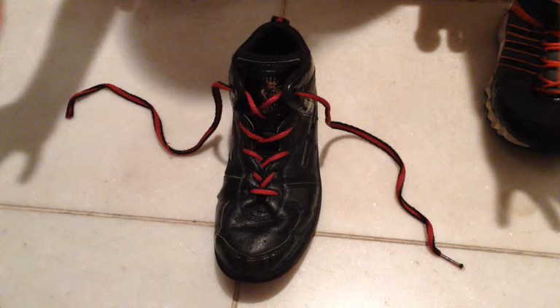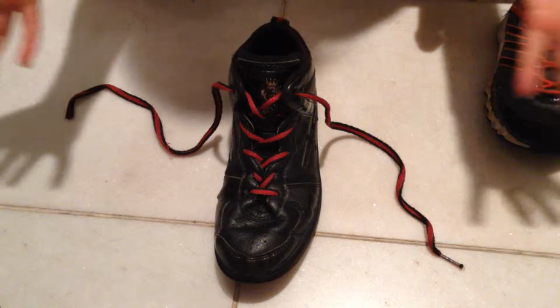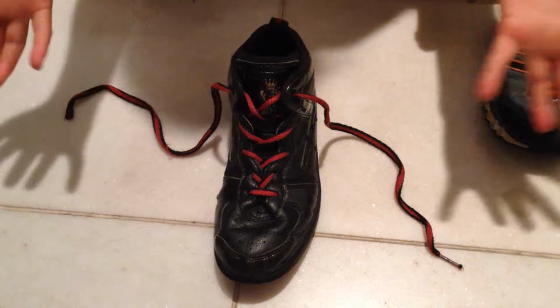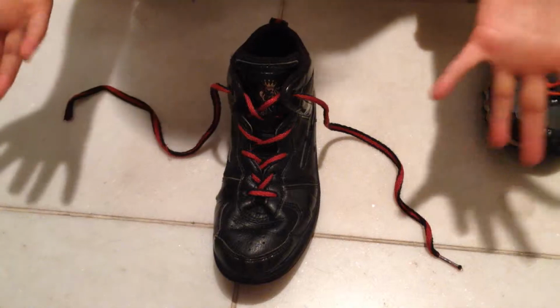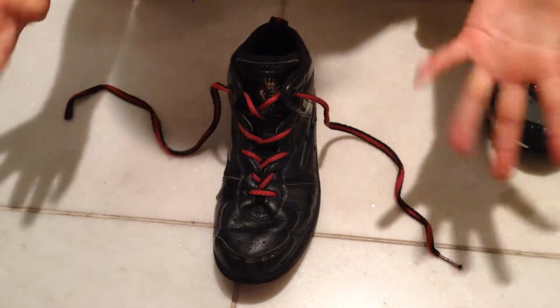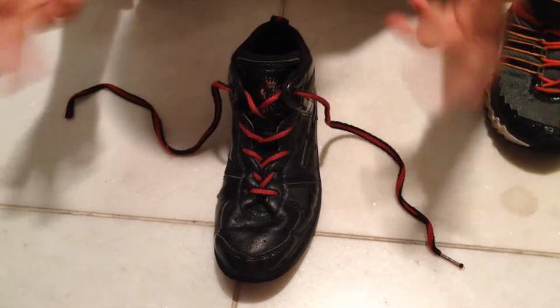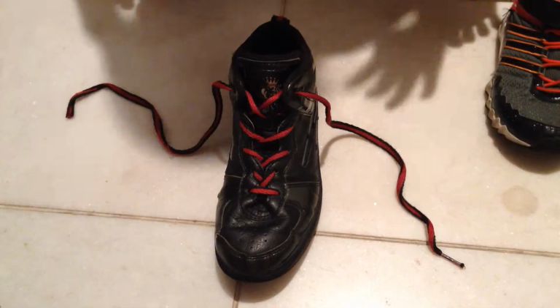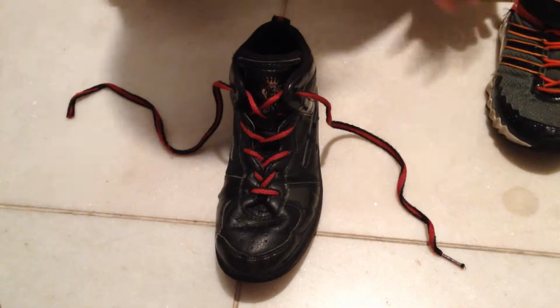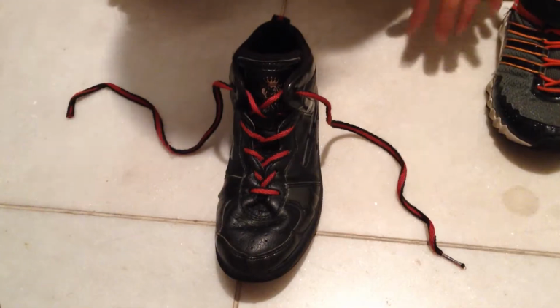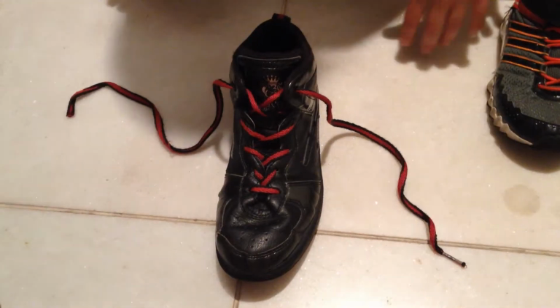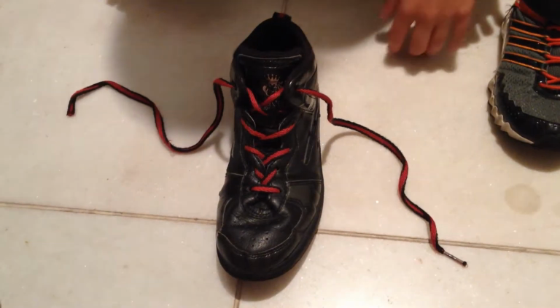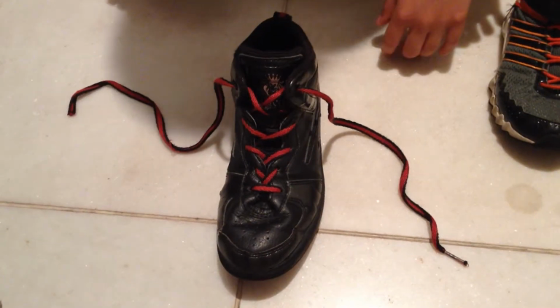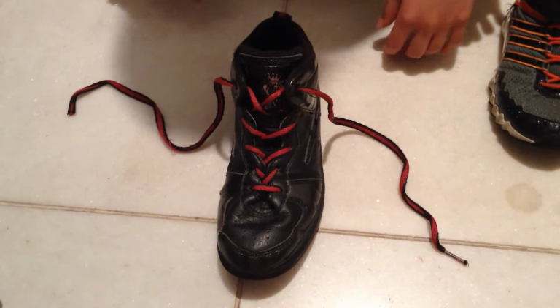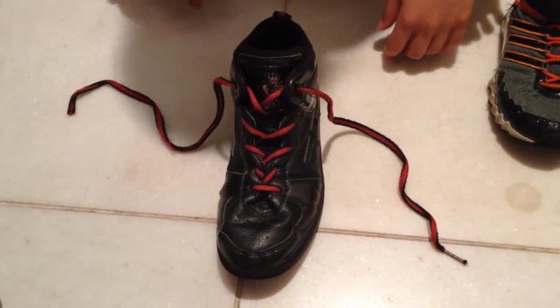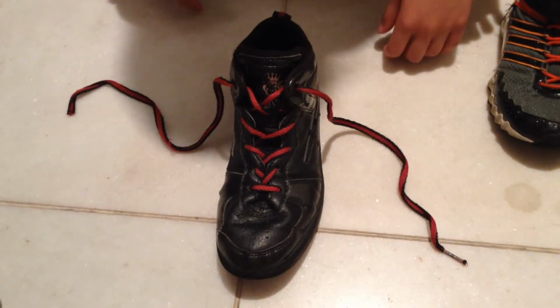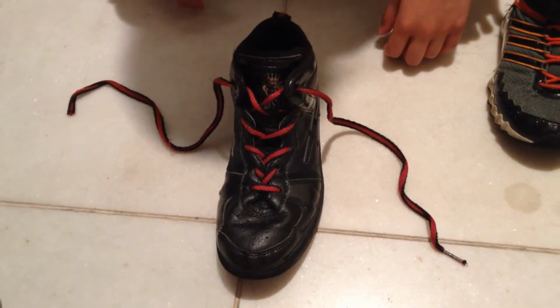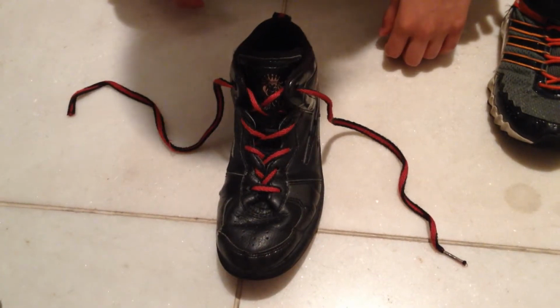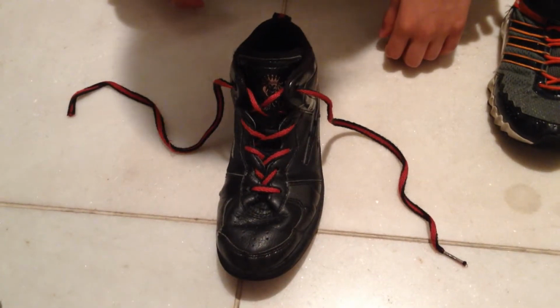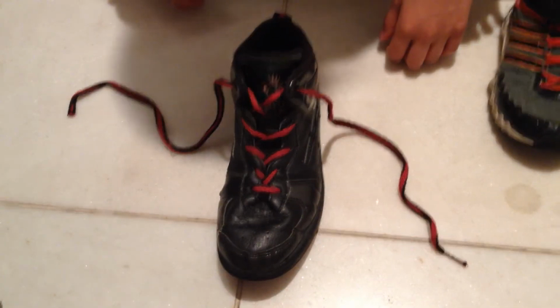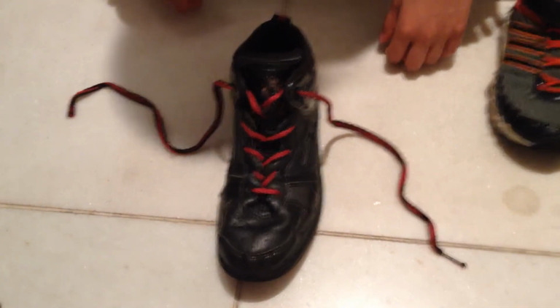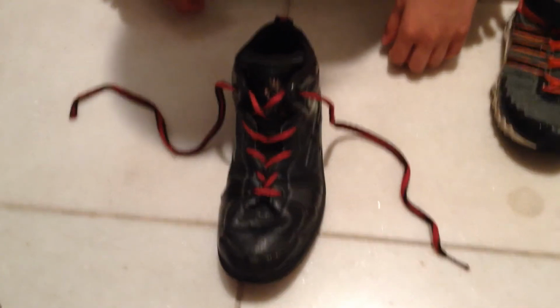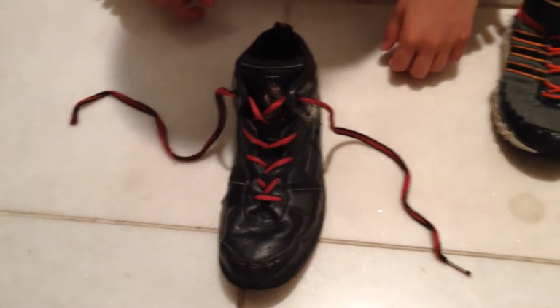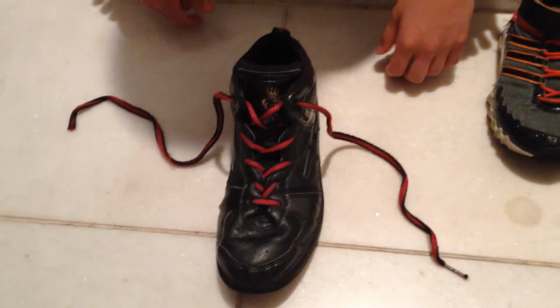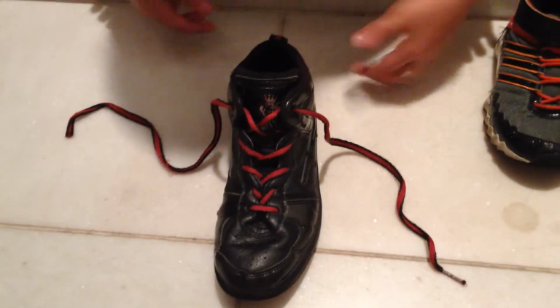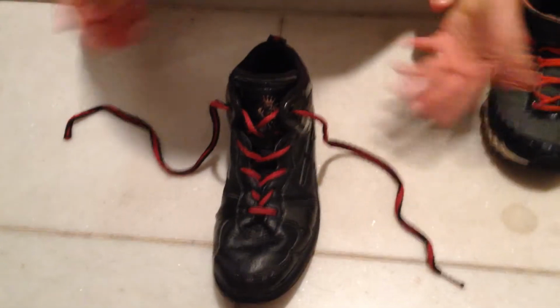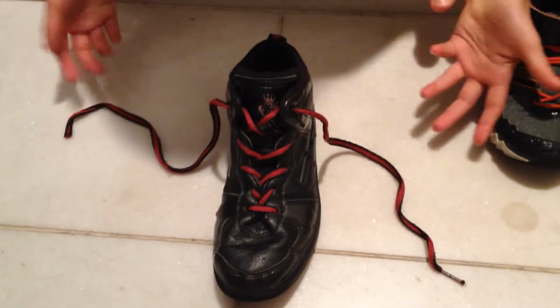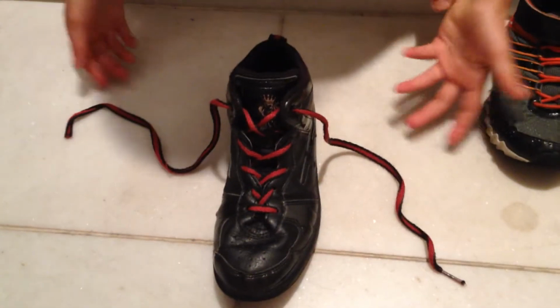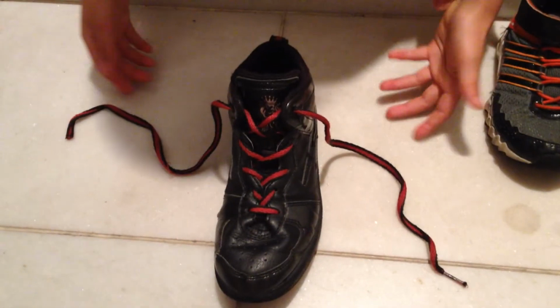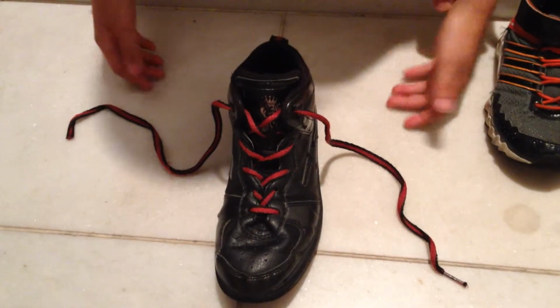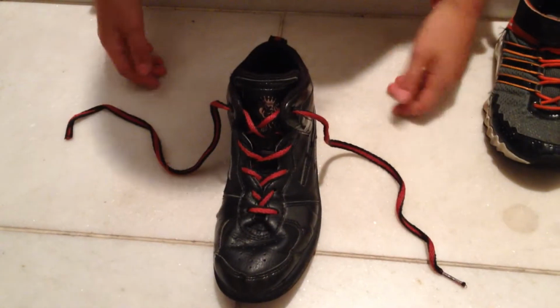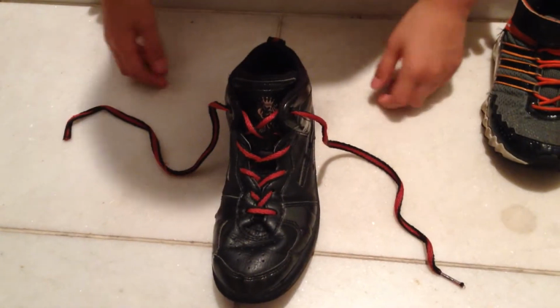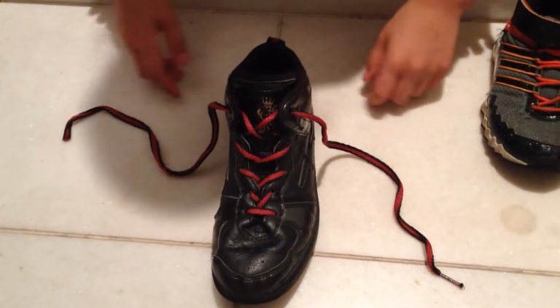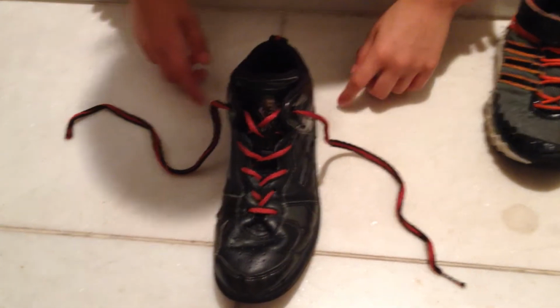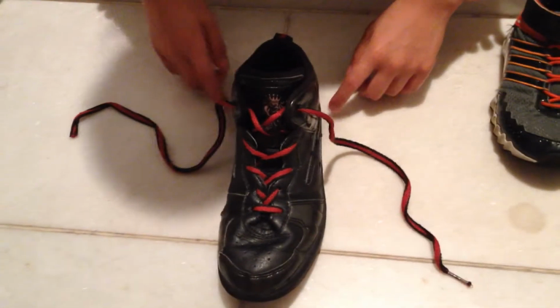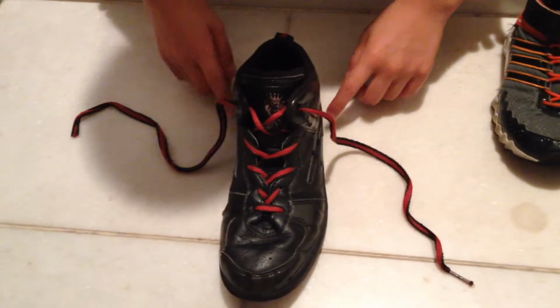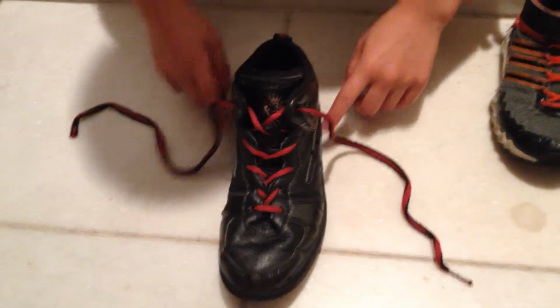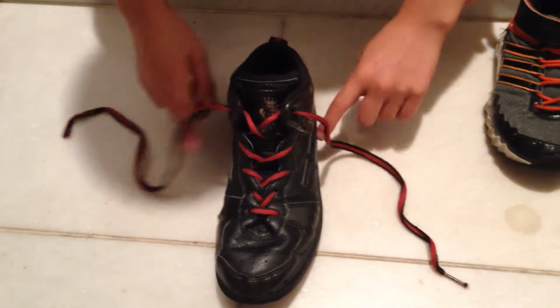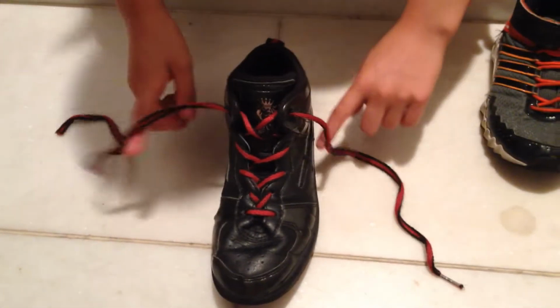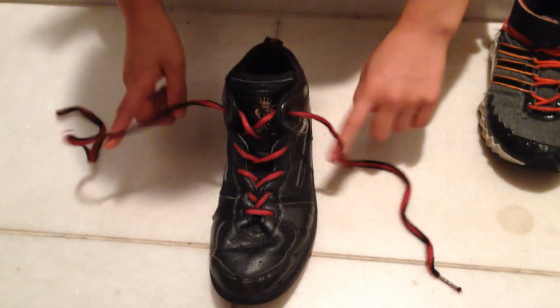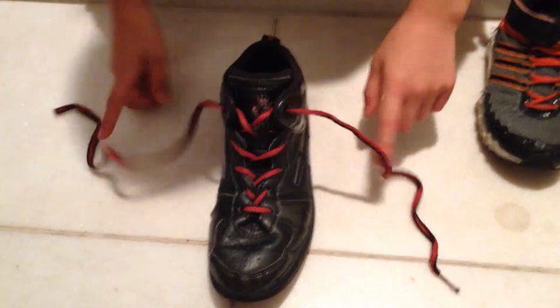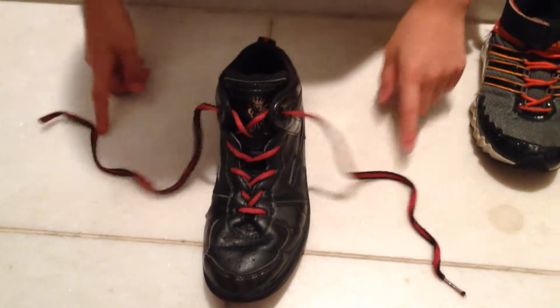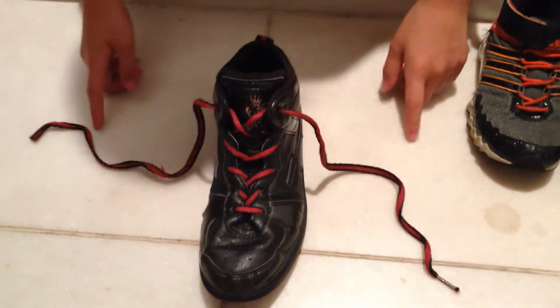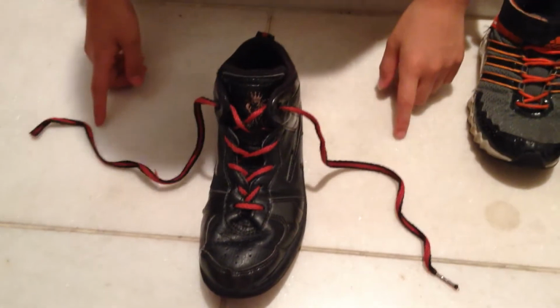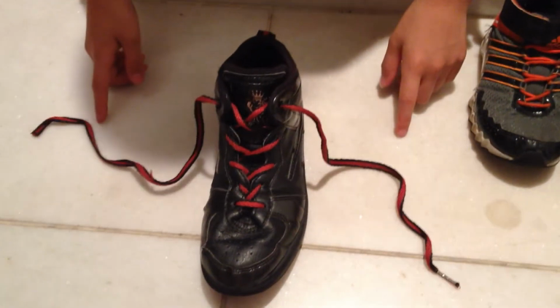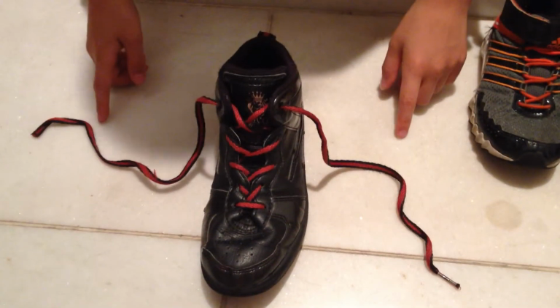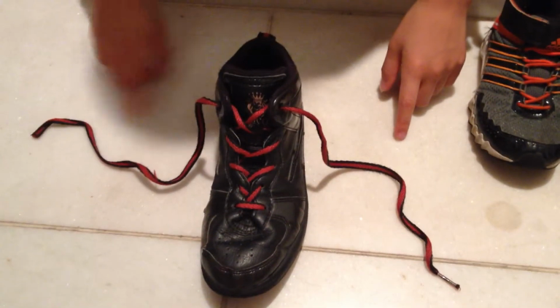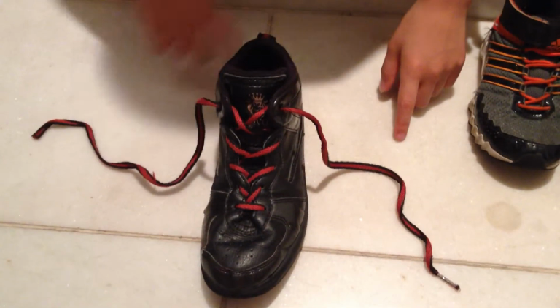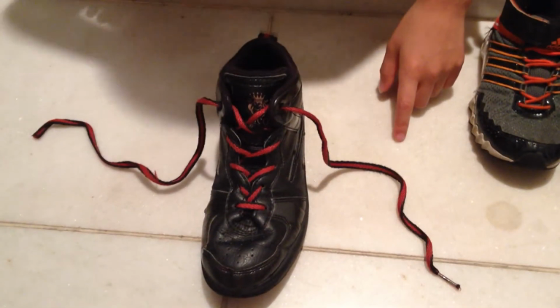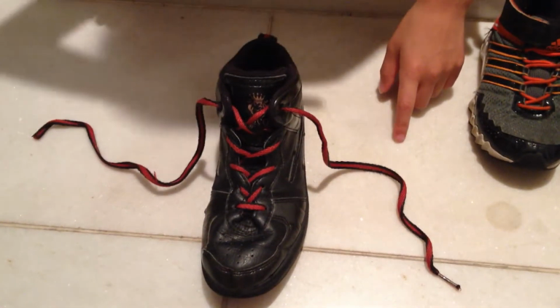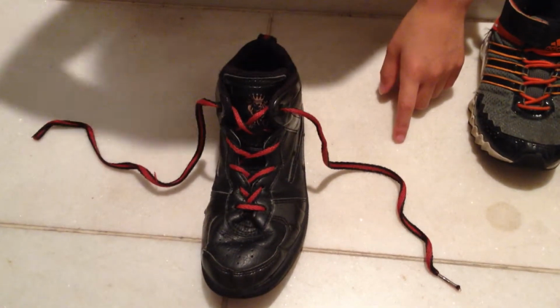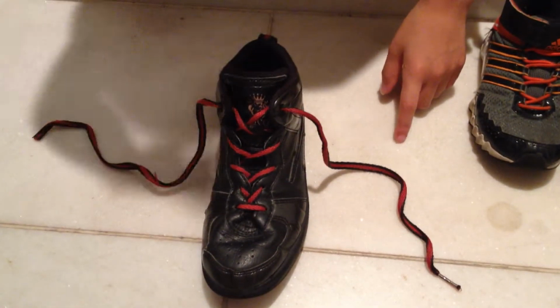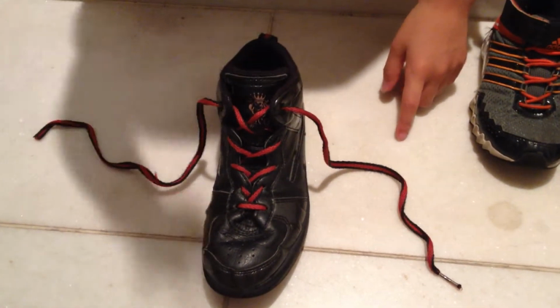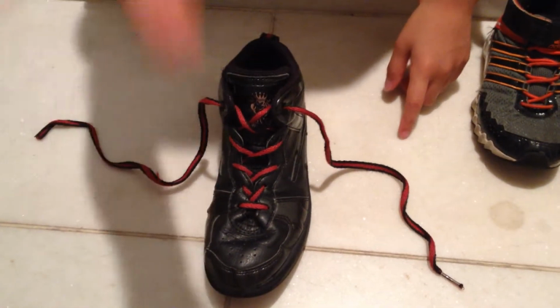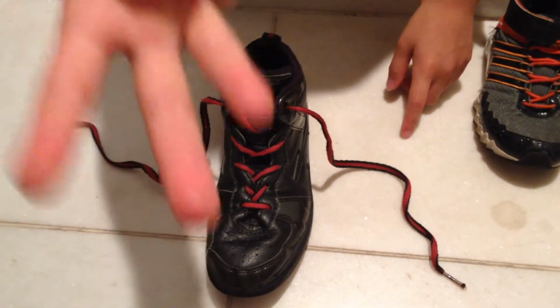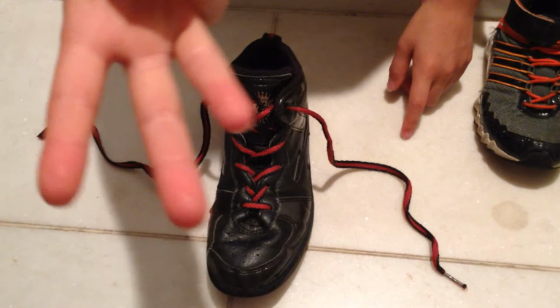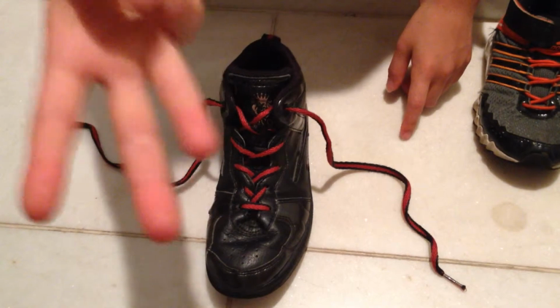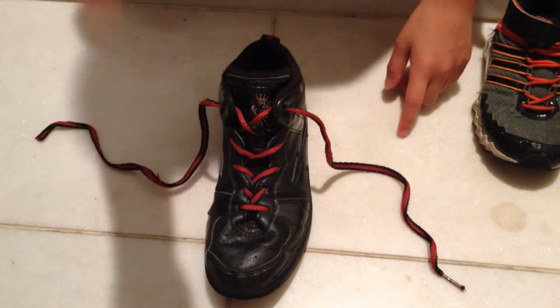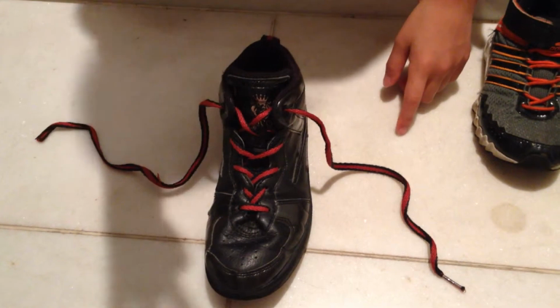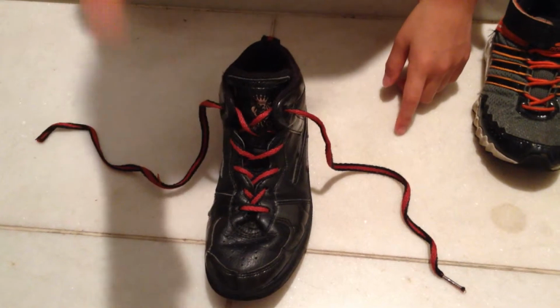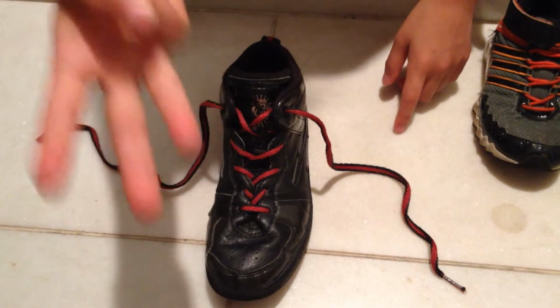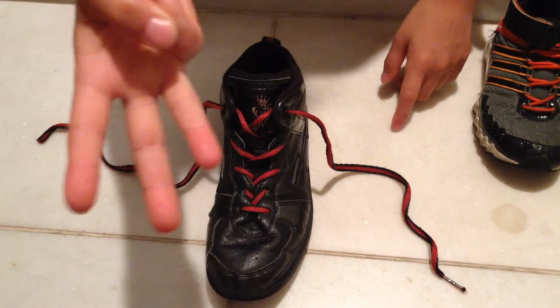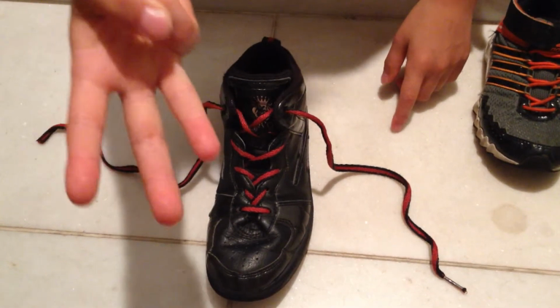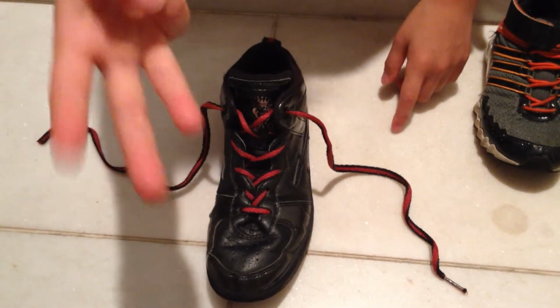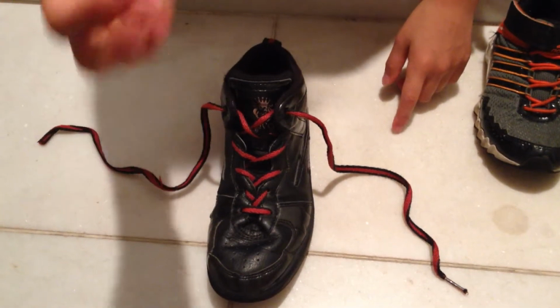What's up? Today I'm going to show you how to tie your shoelaces. There are three ways to tie them.